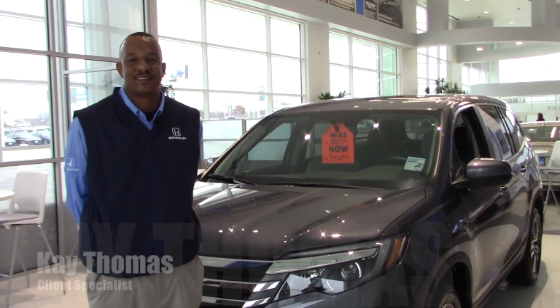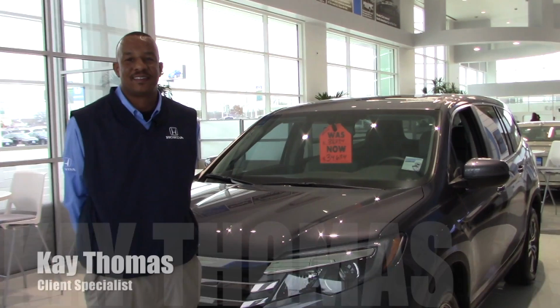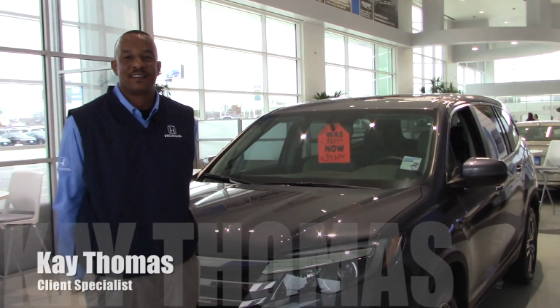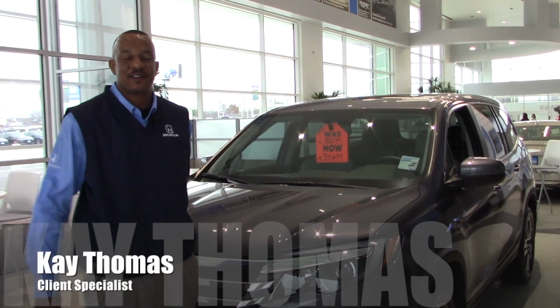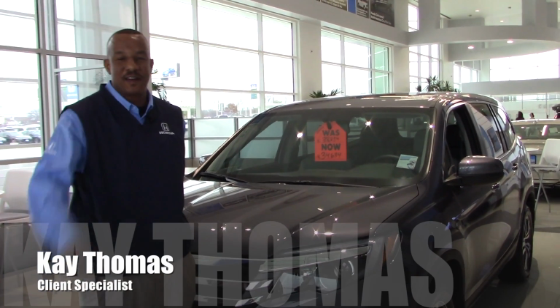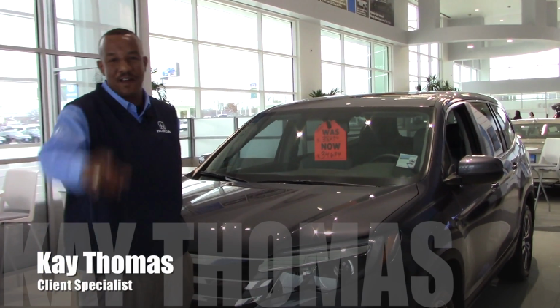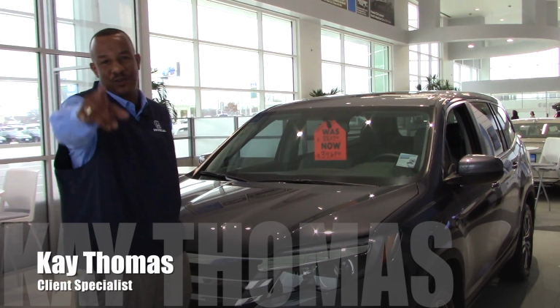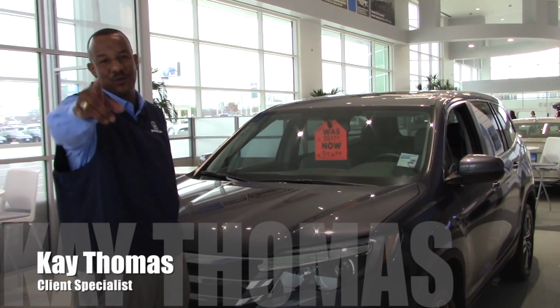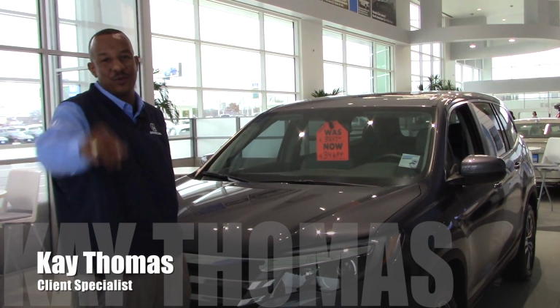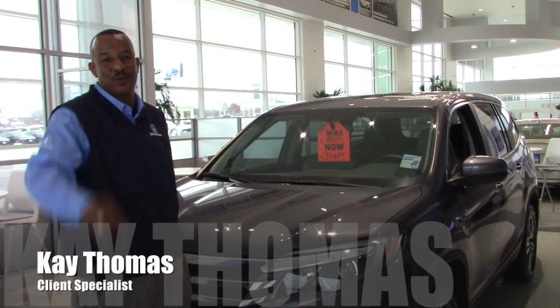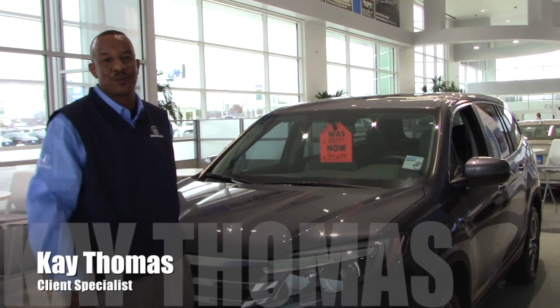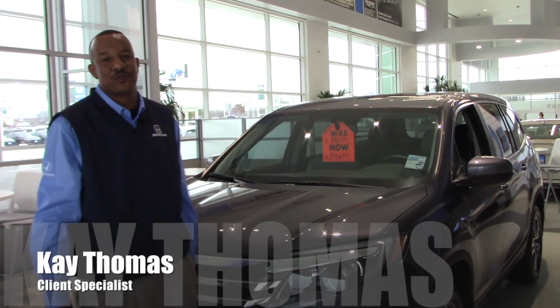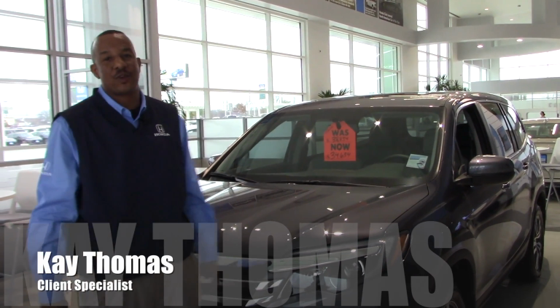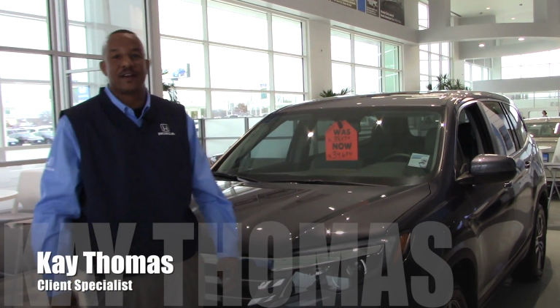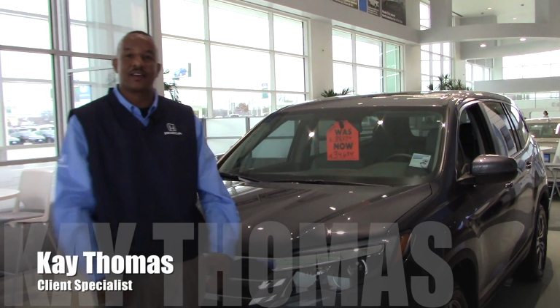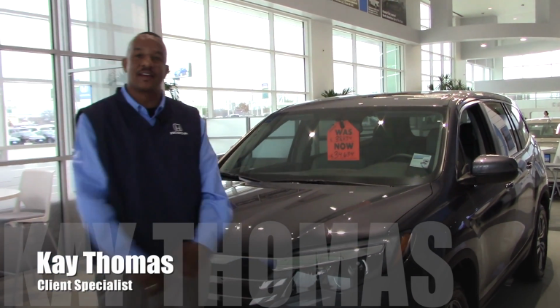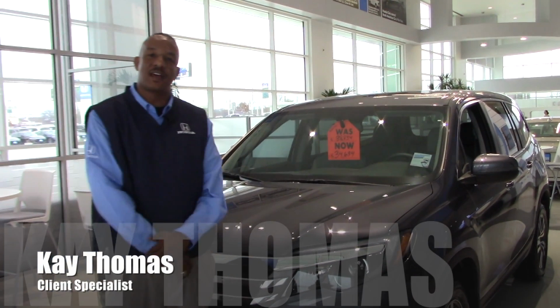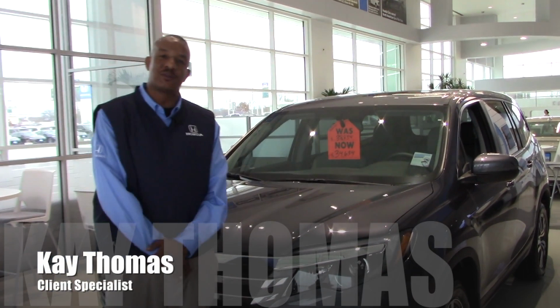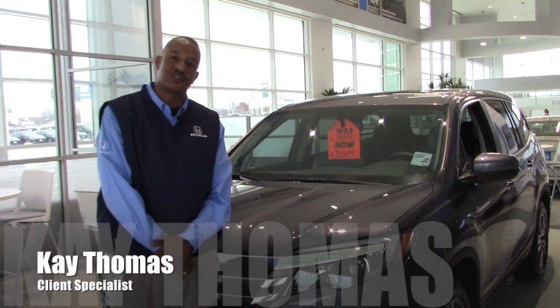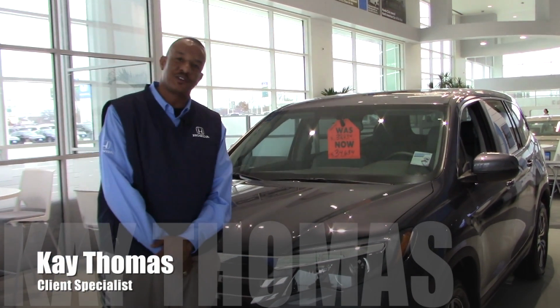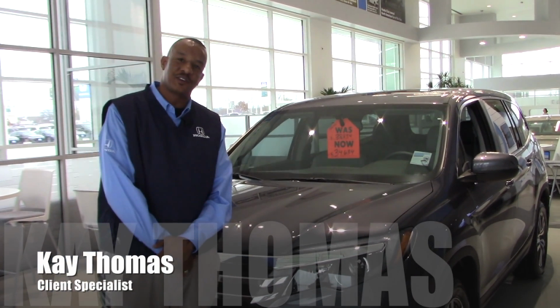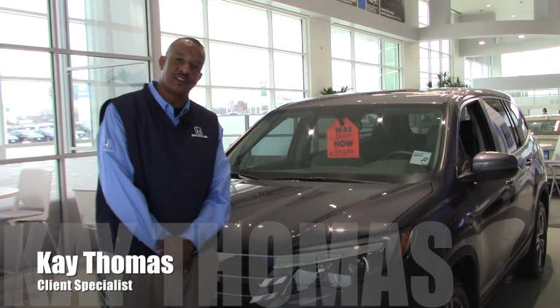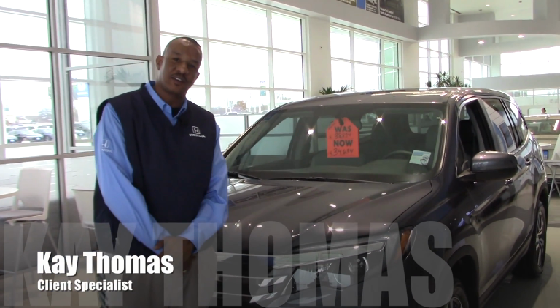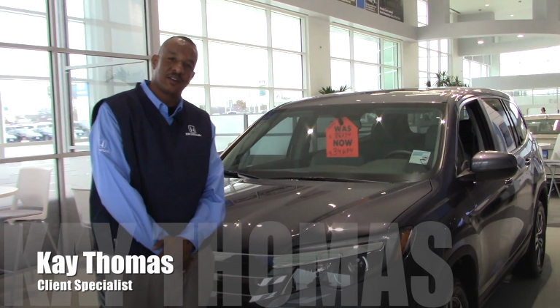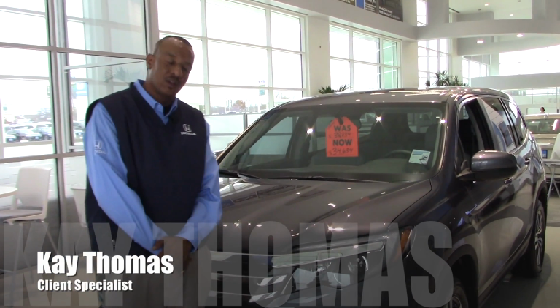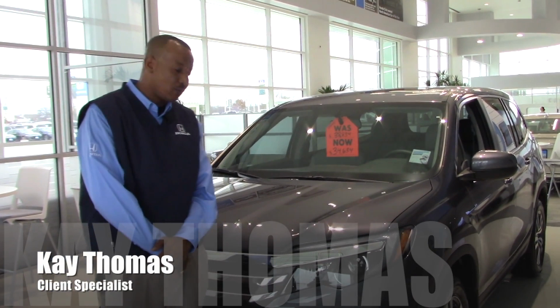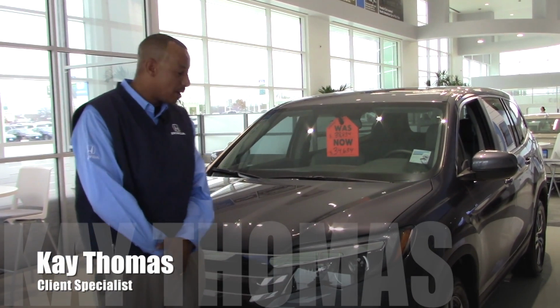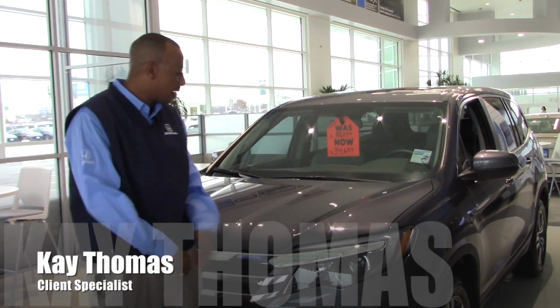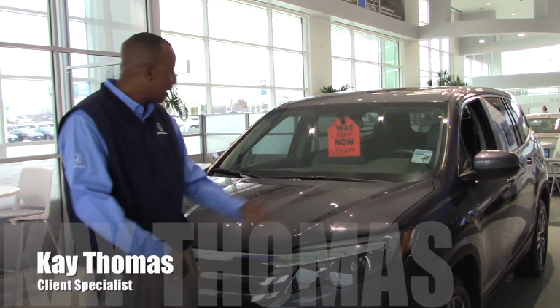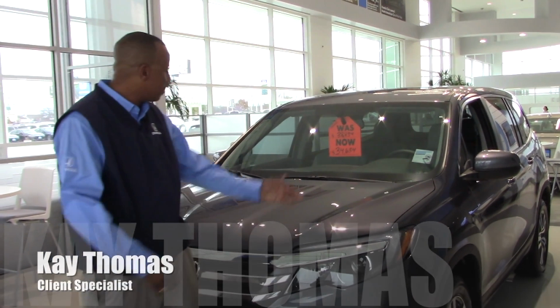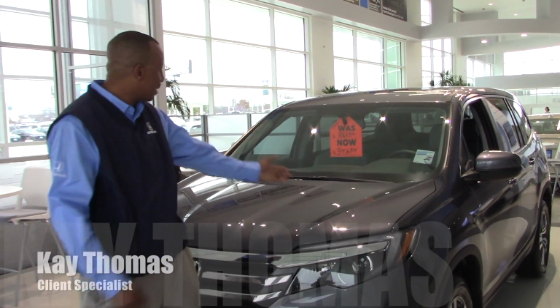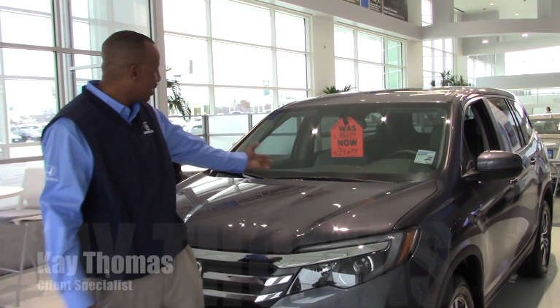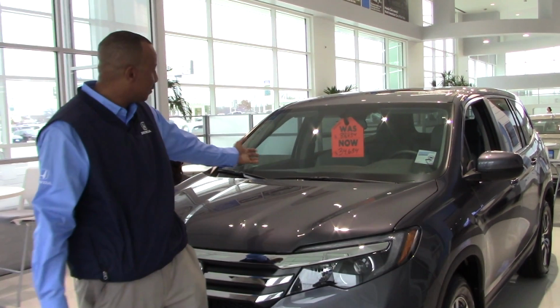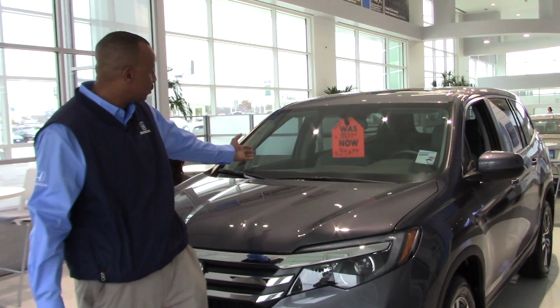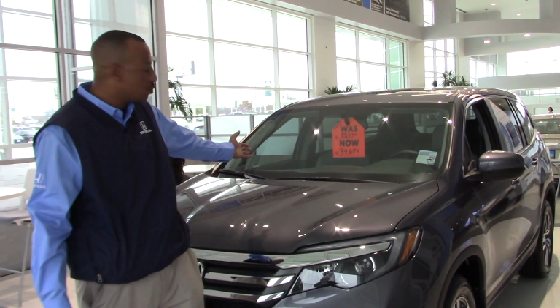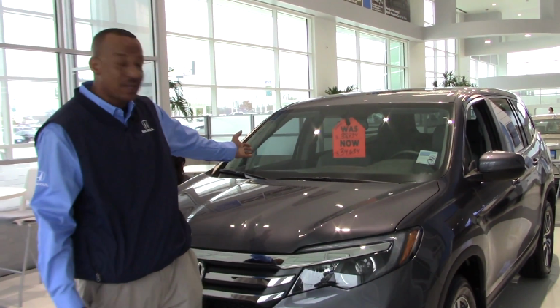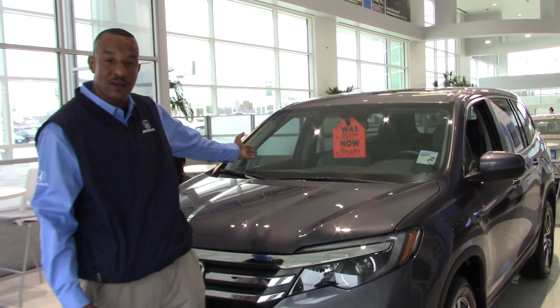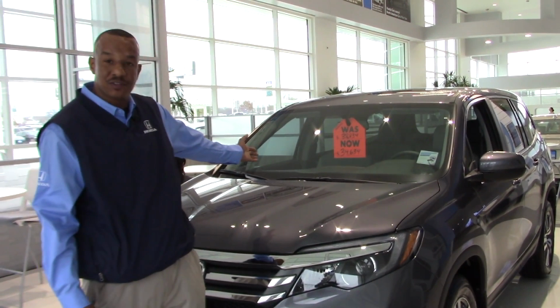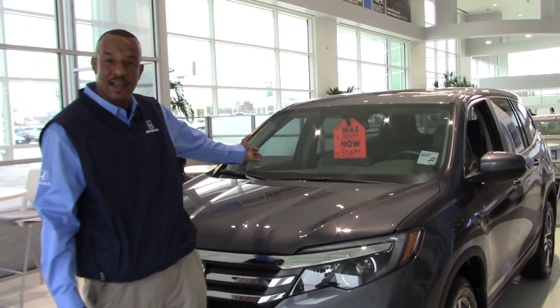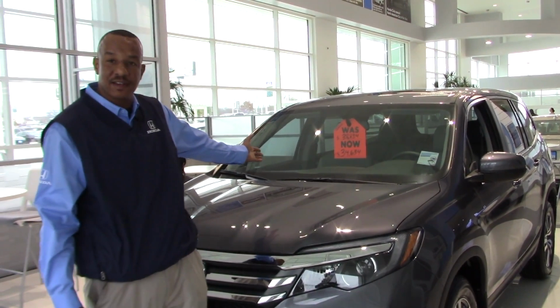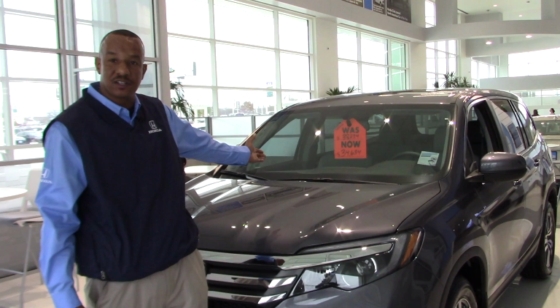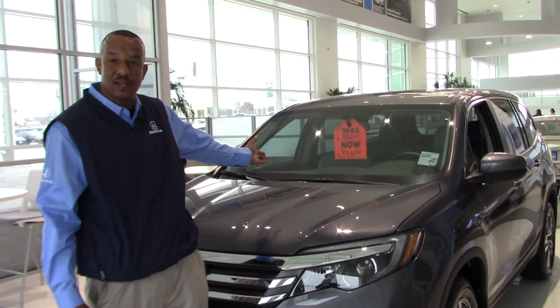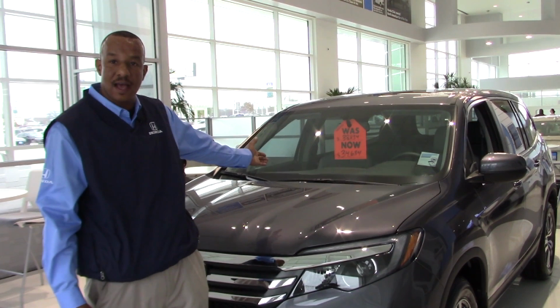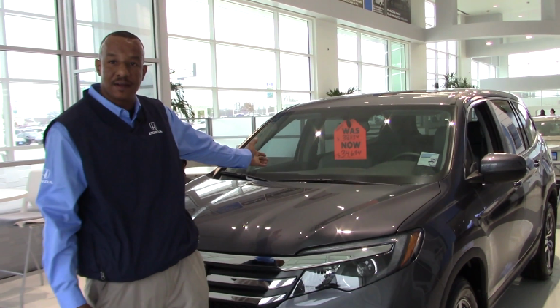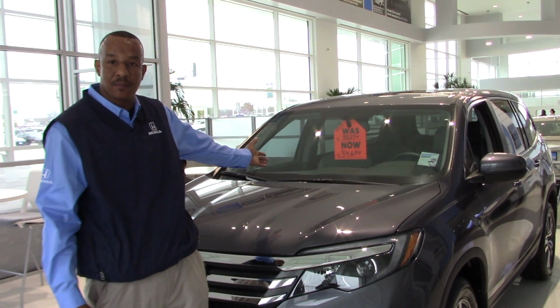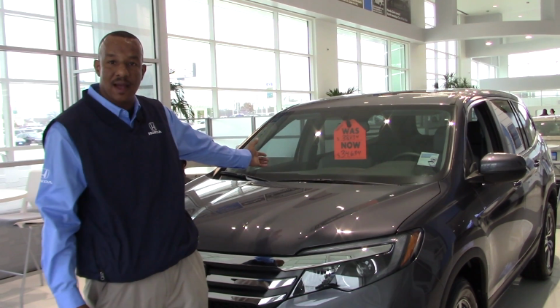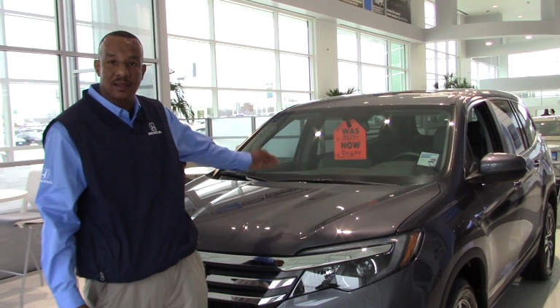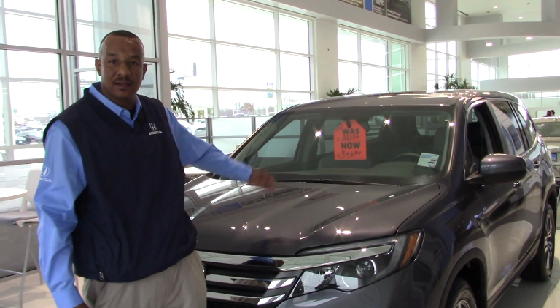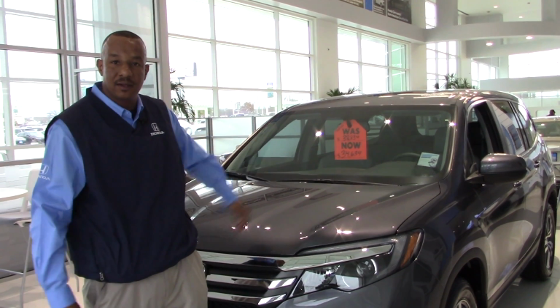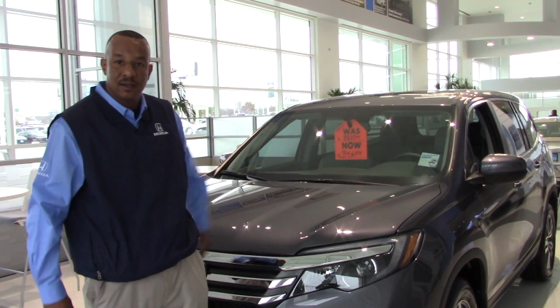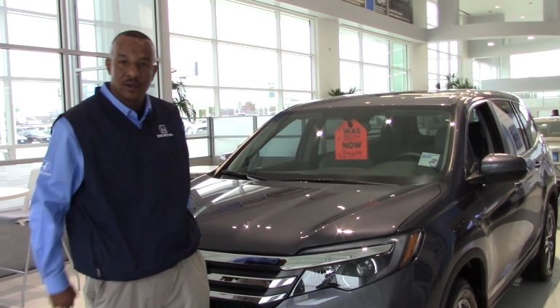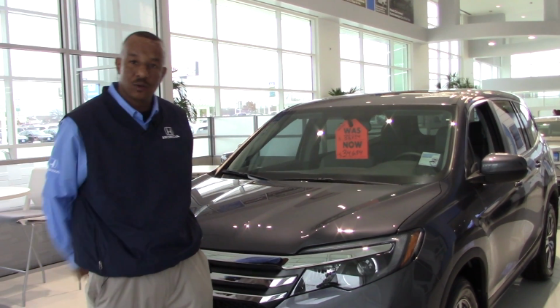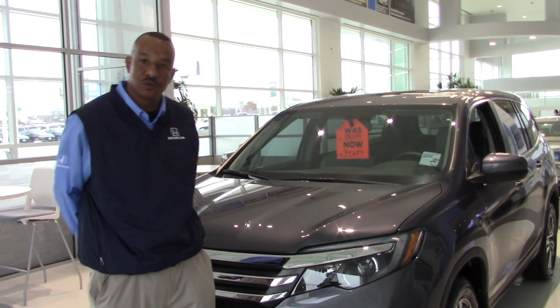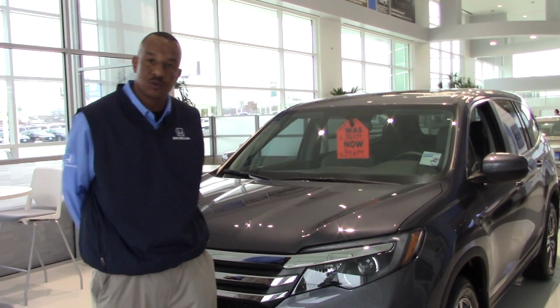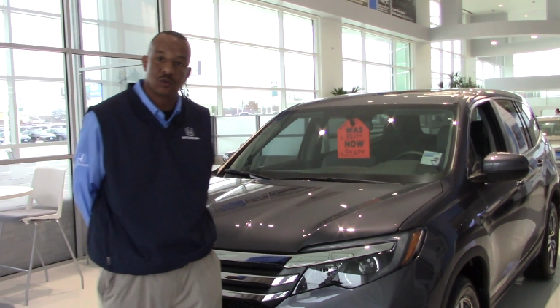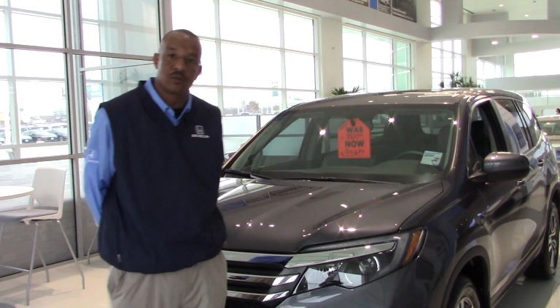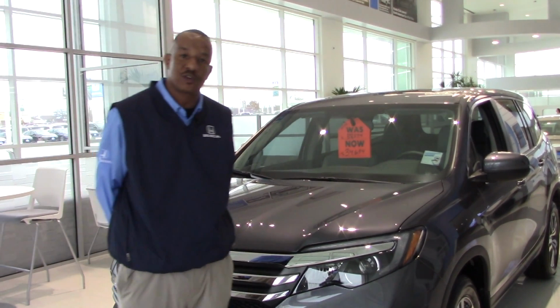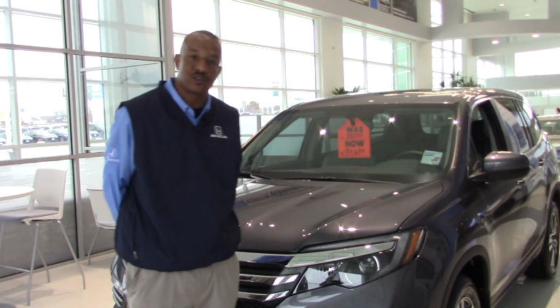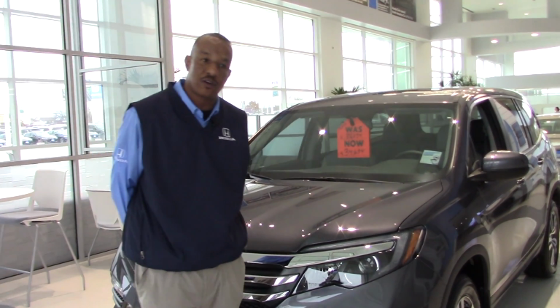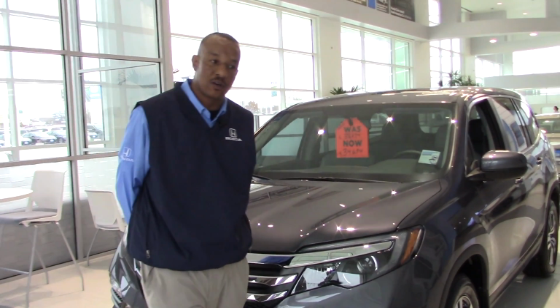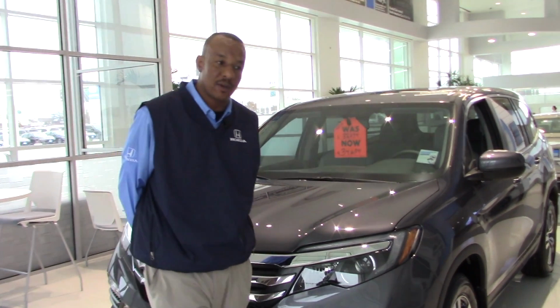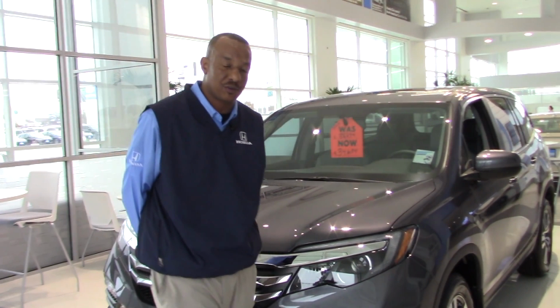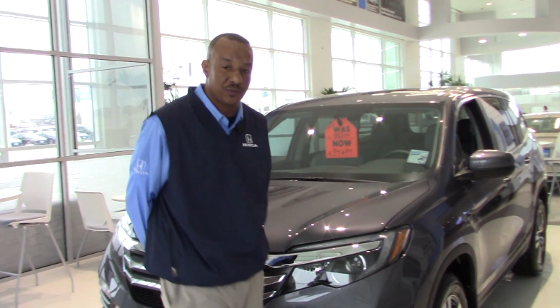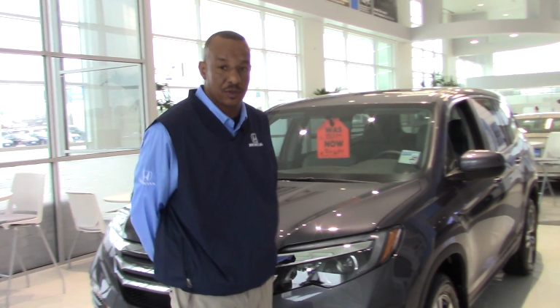Good afternoon, Hill Country Honda. Kay Thomas here again. Right behind me I have the 2019 Honda Pilot, and we're going to do a little bit of talking about this vehicle.